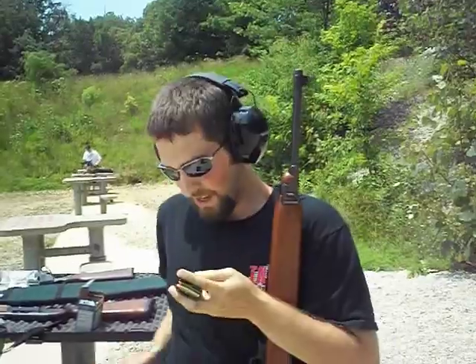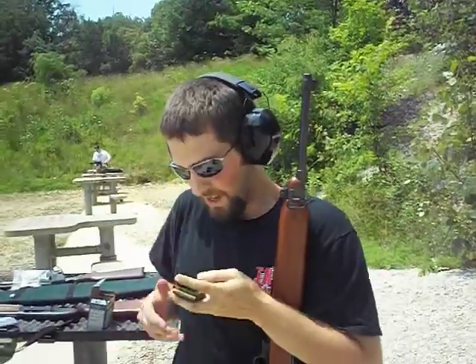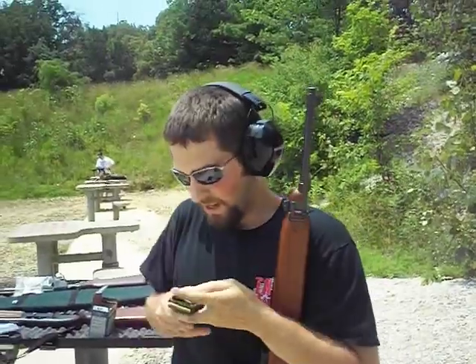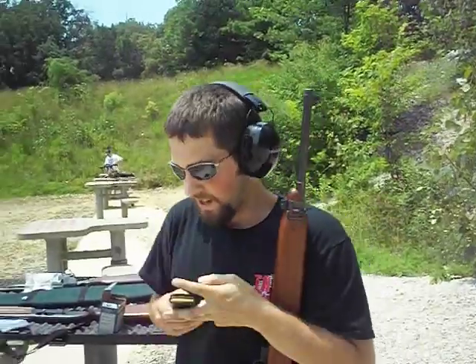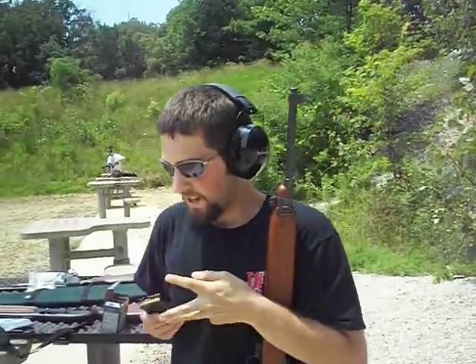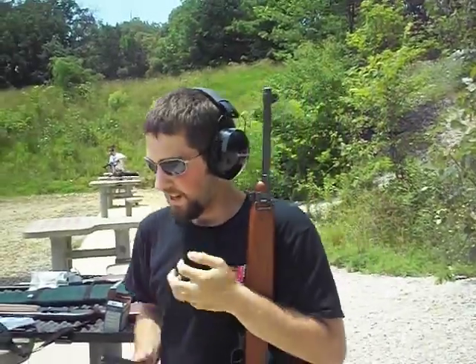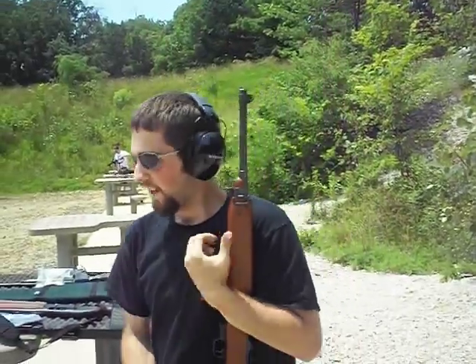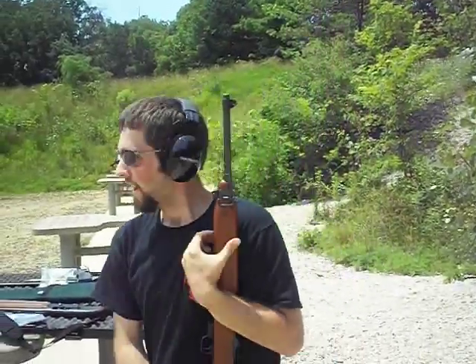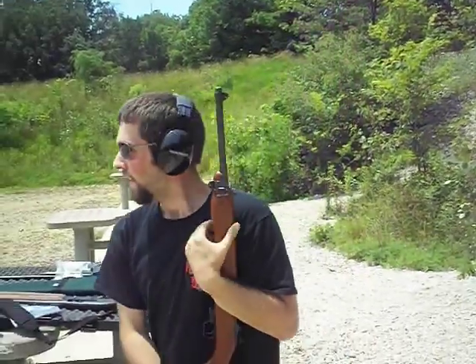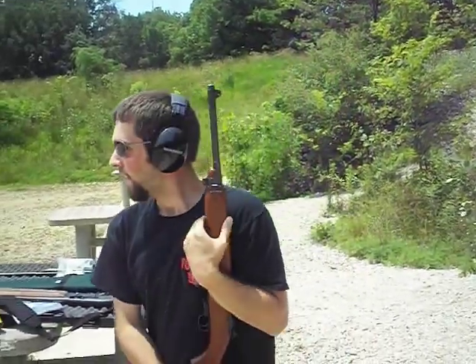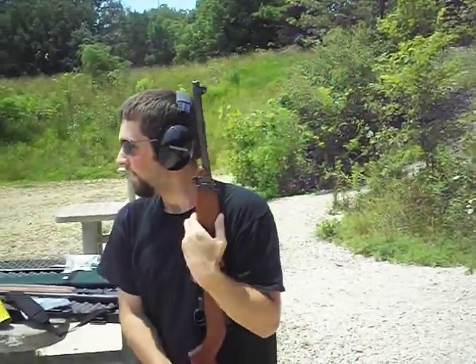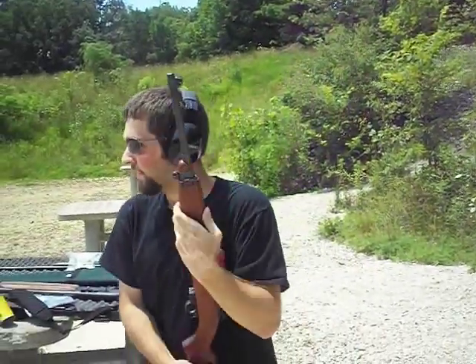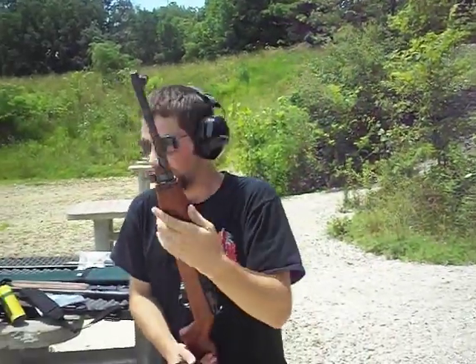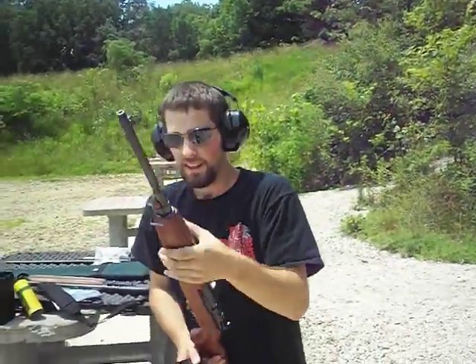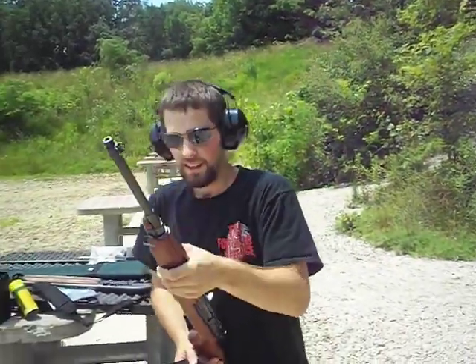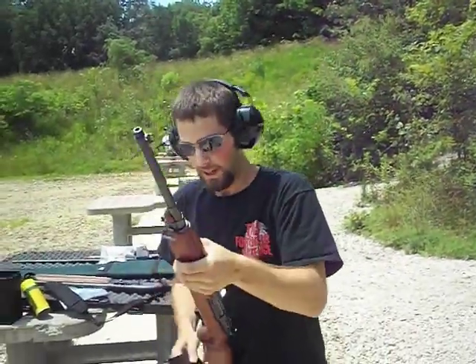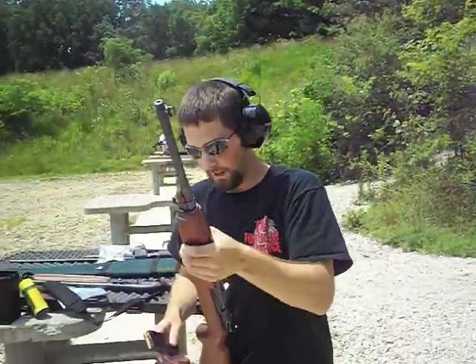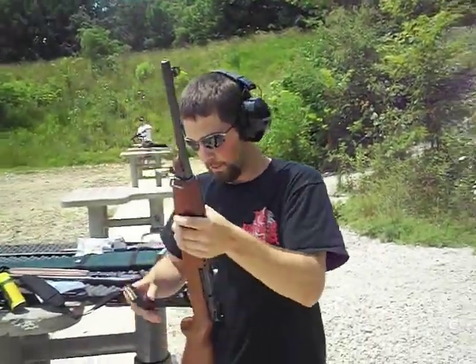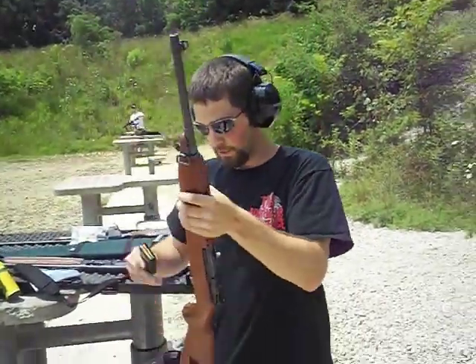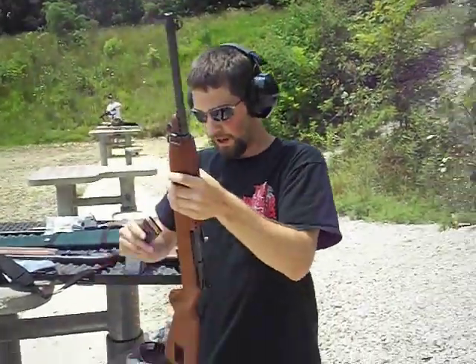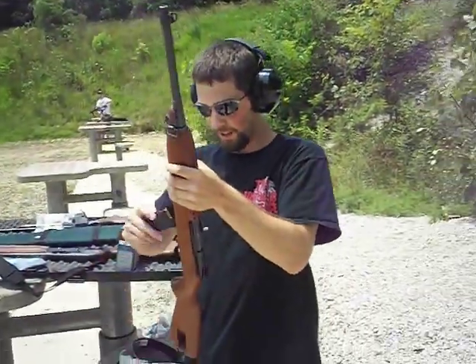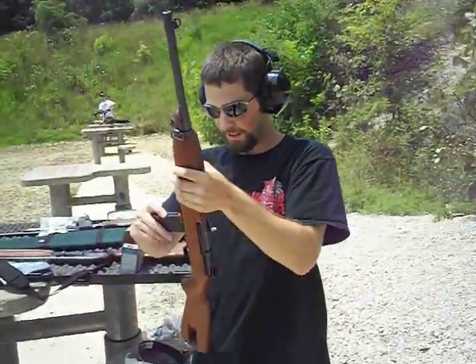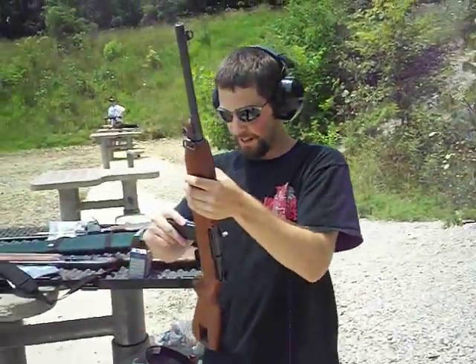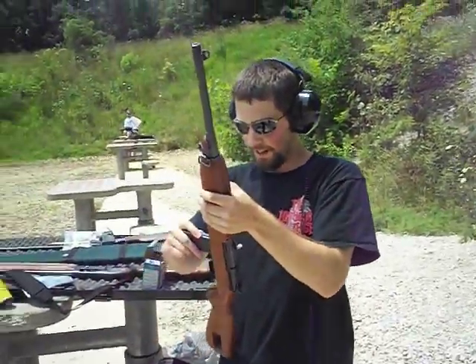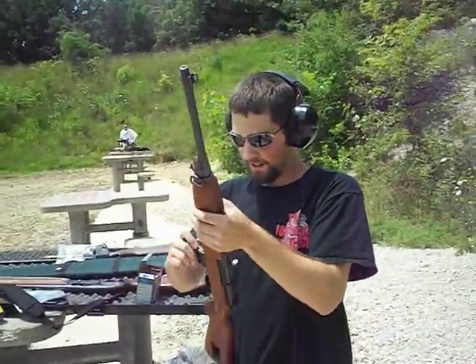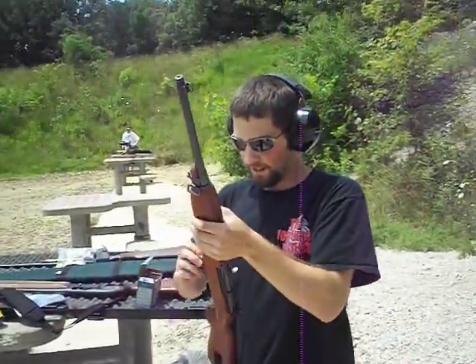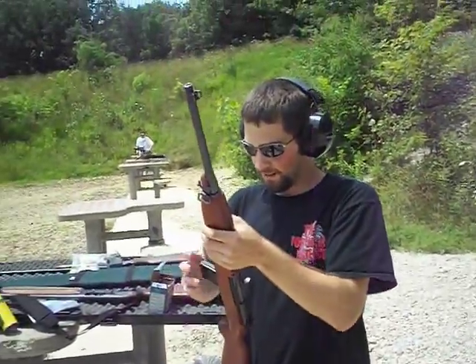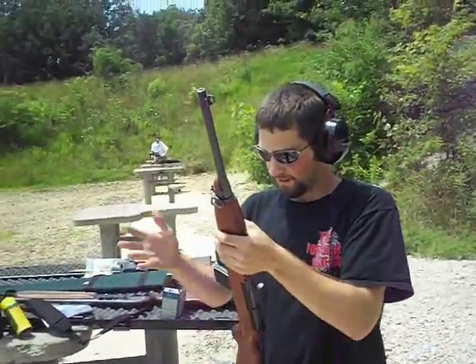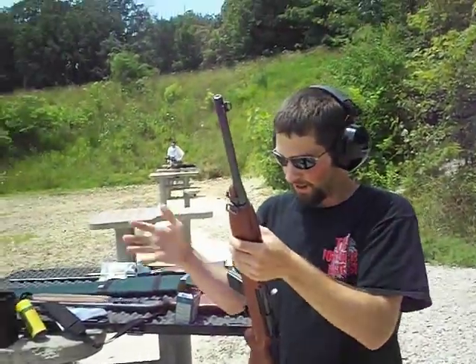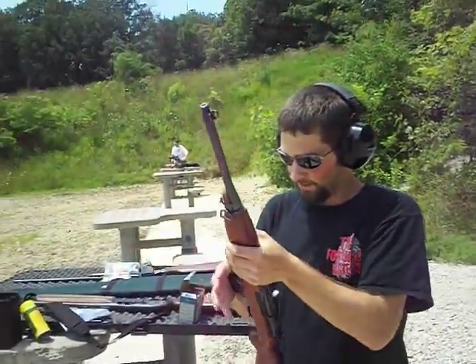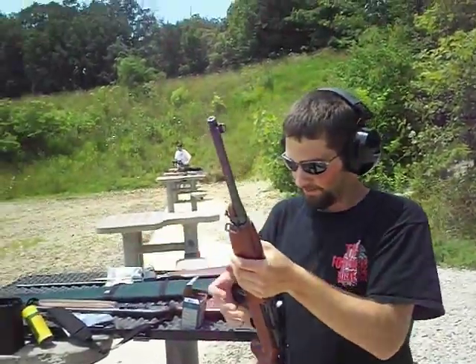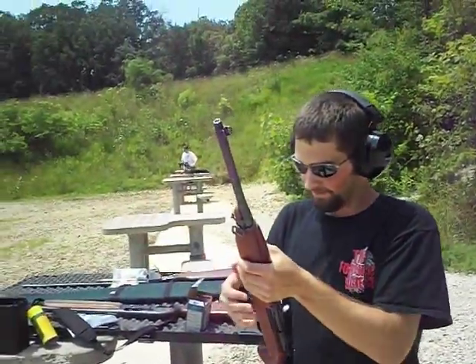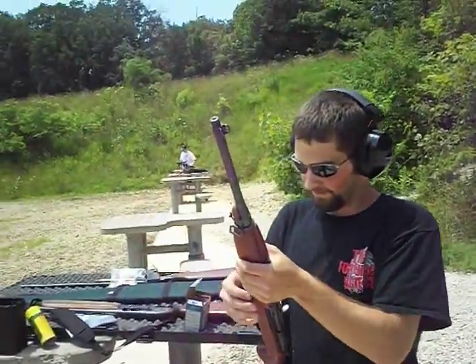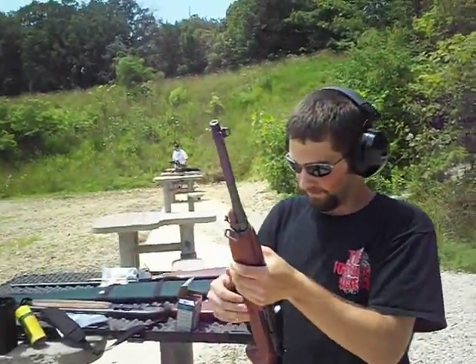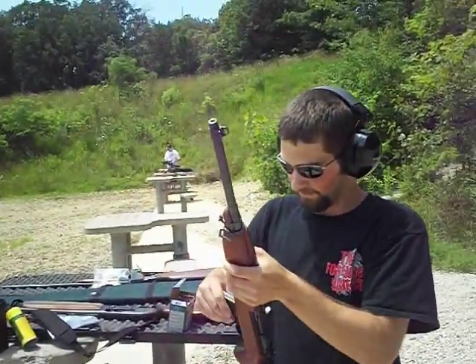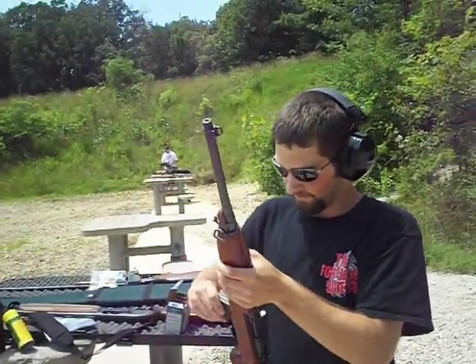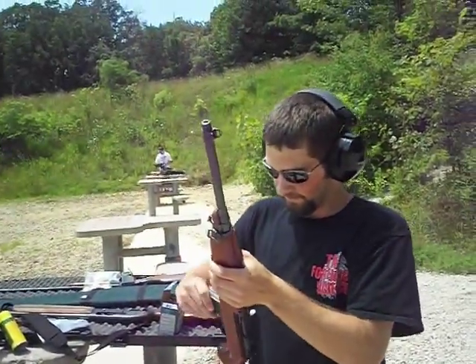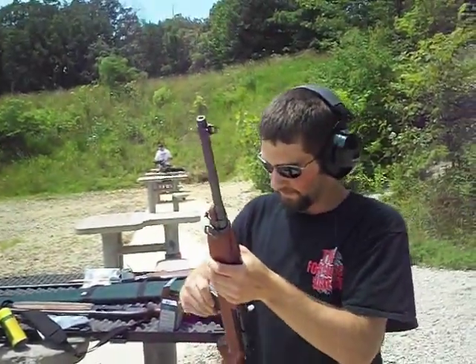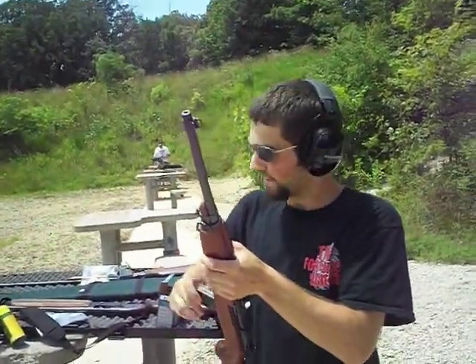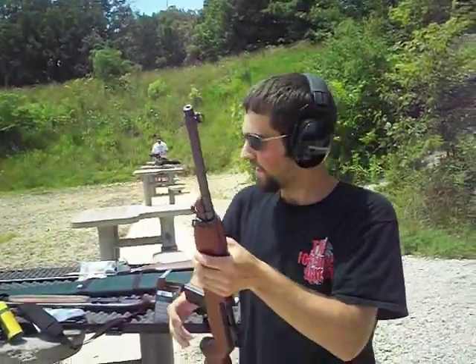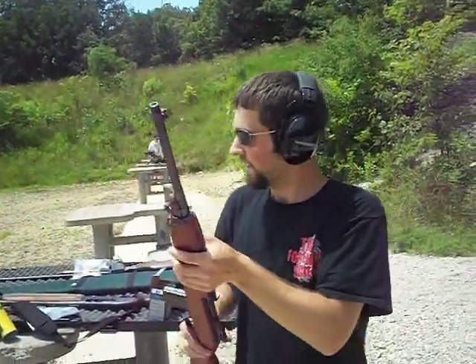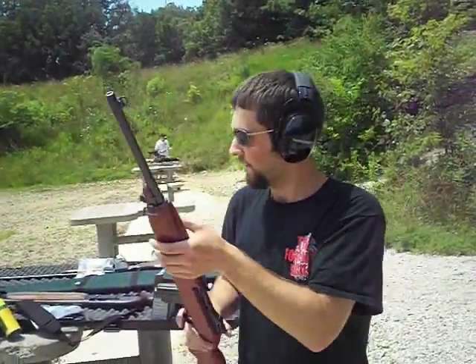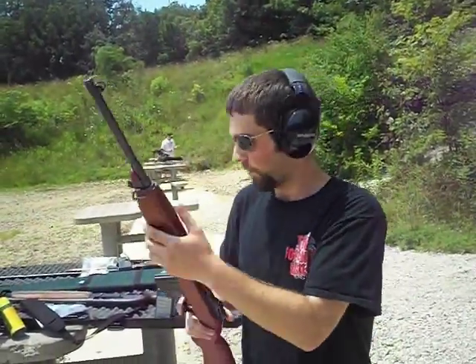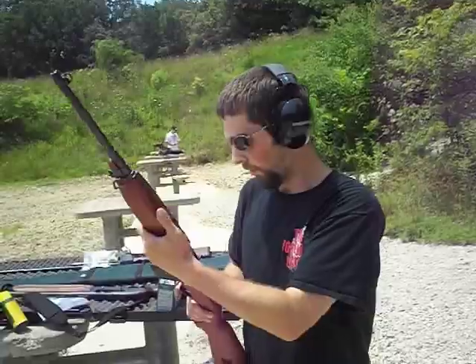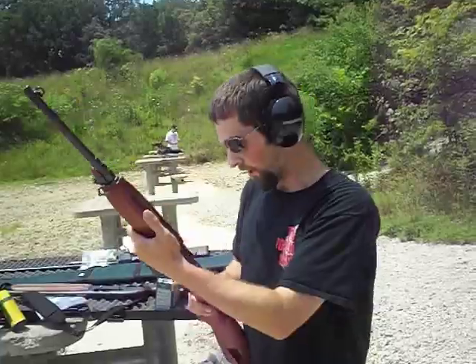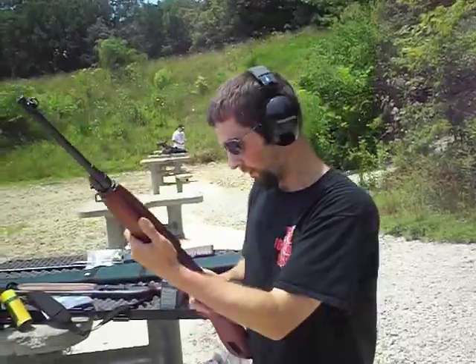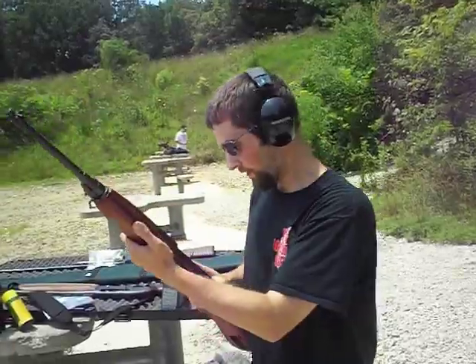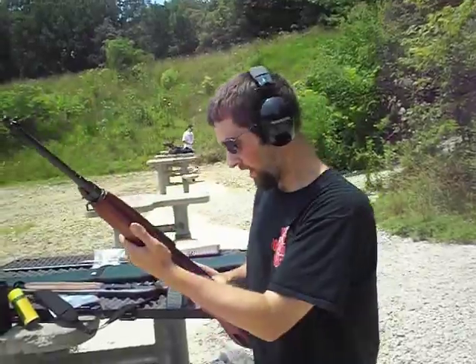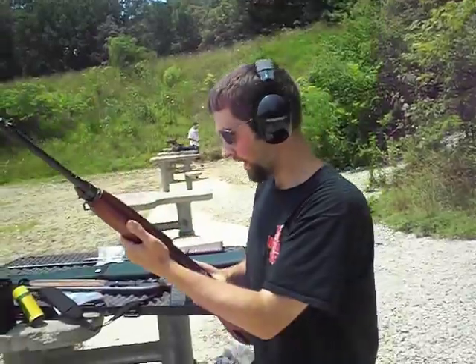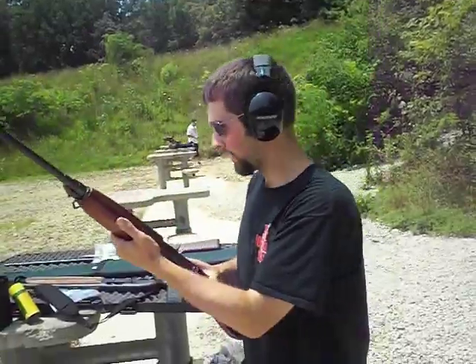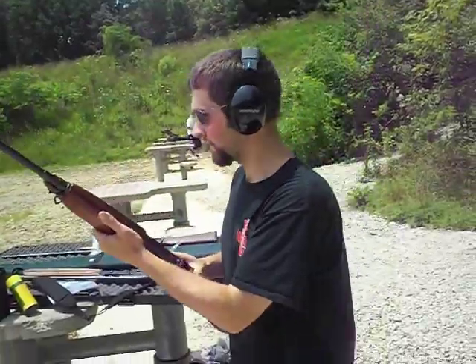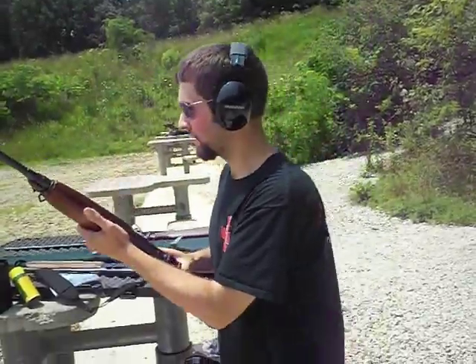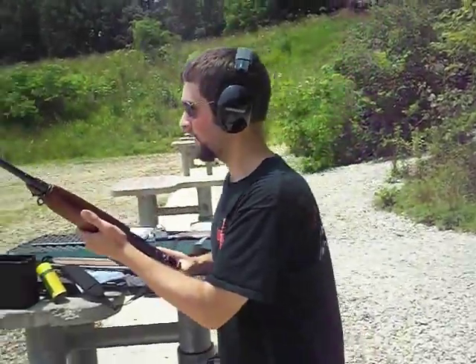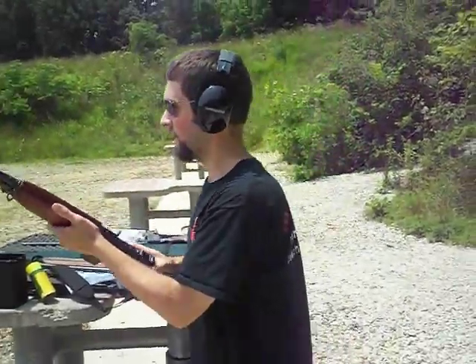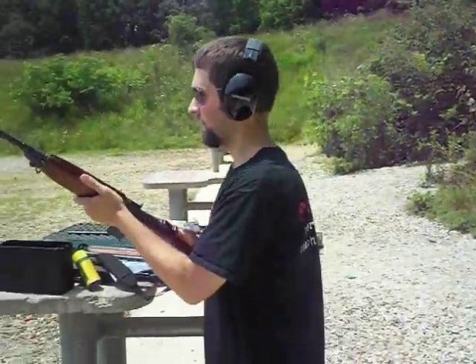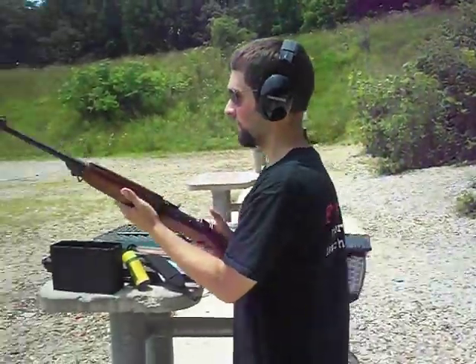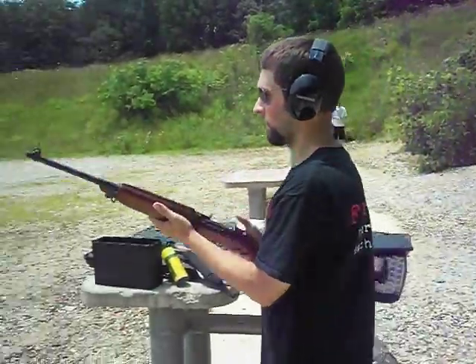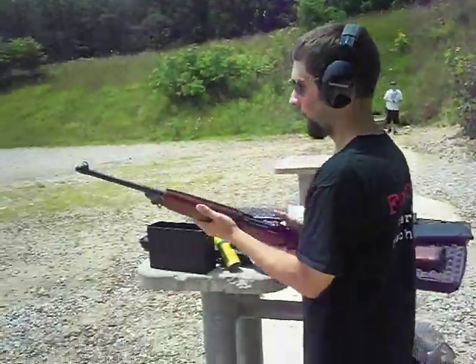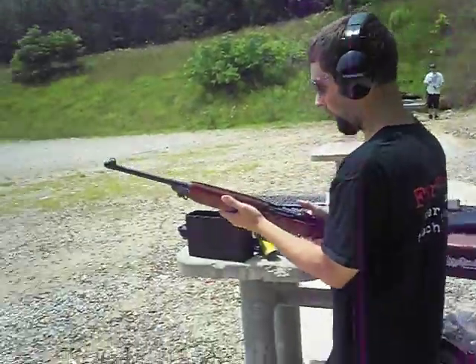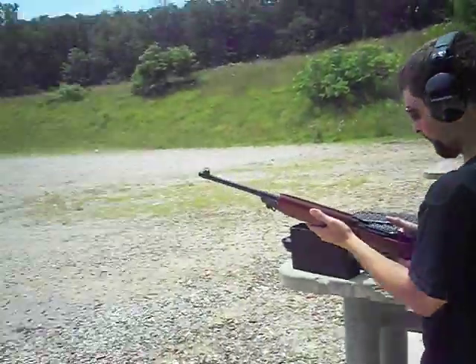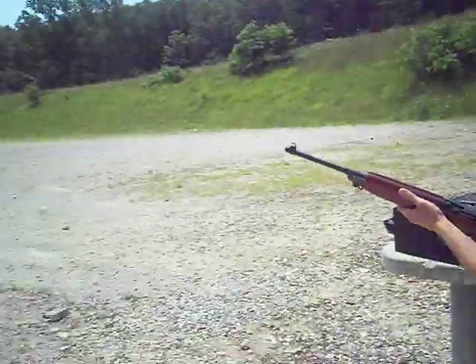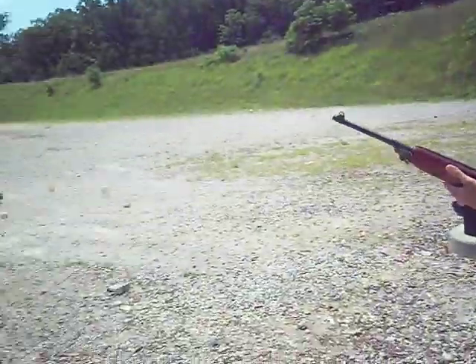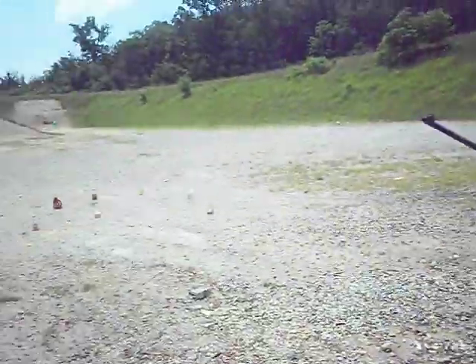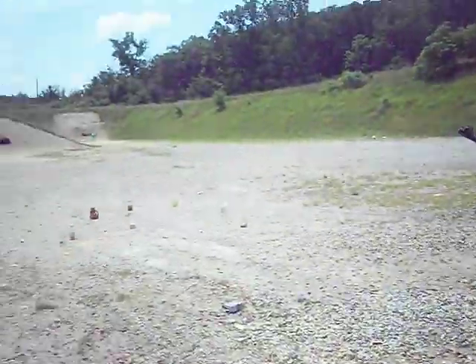I've got a few targets out here — some water jugs, some golf balls.